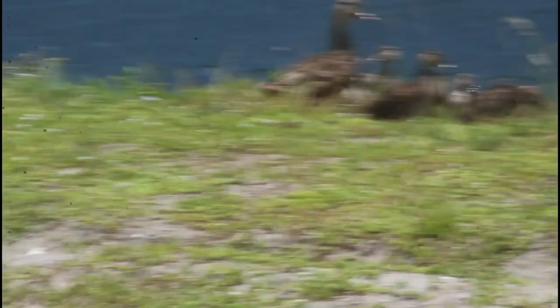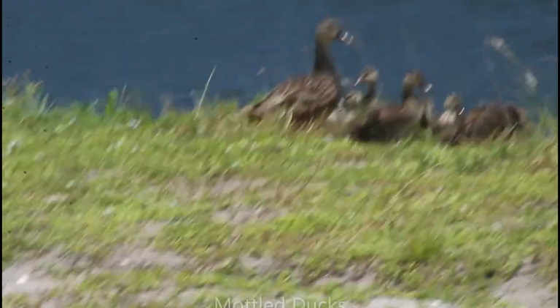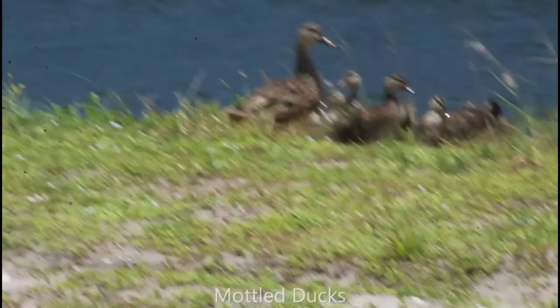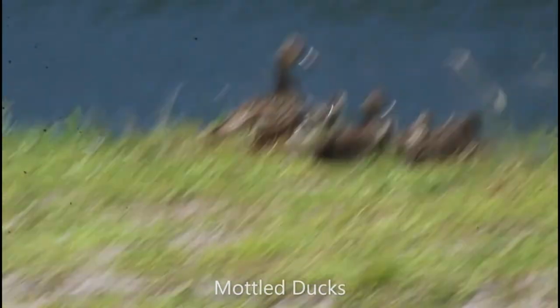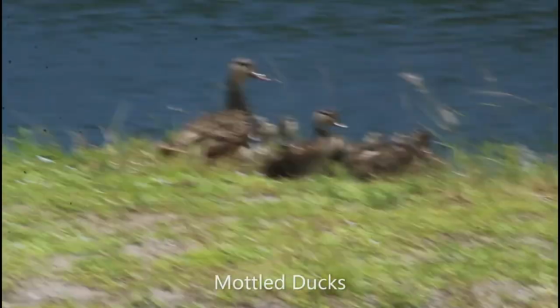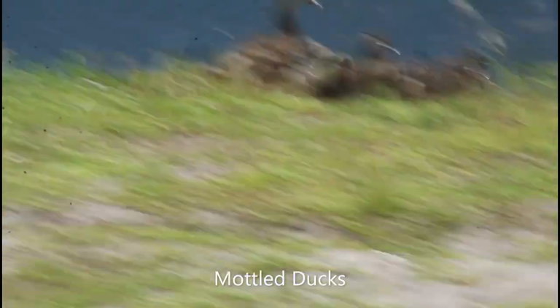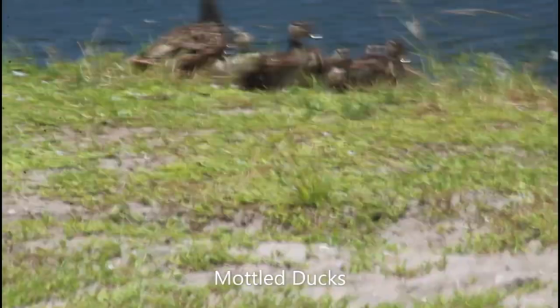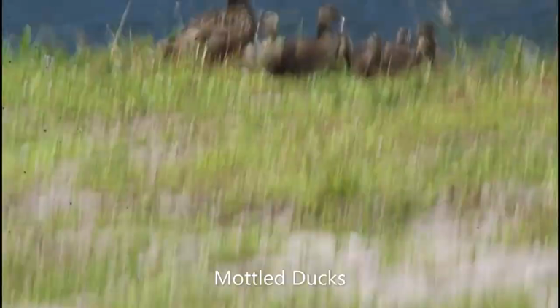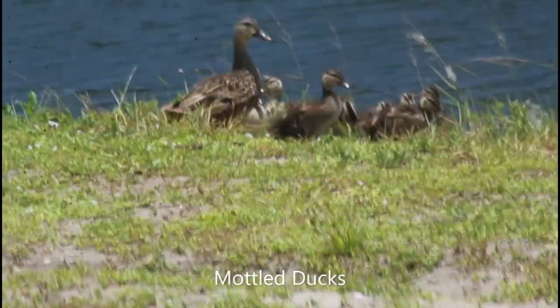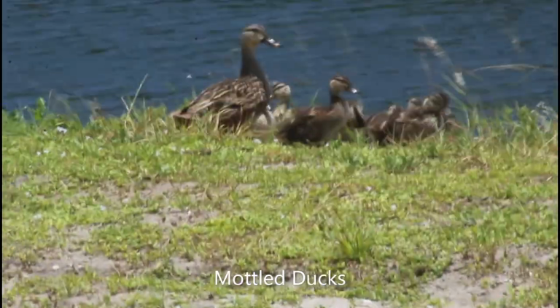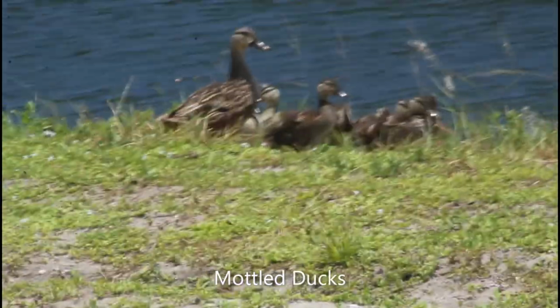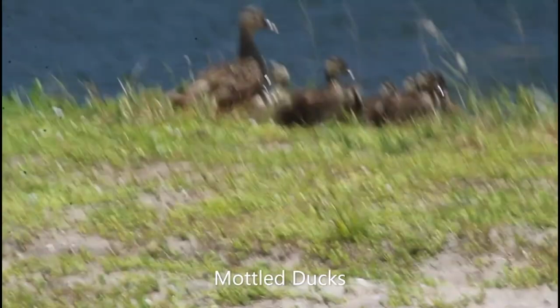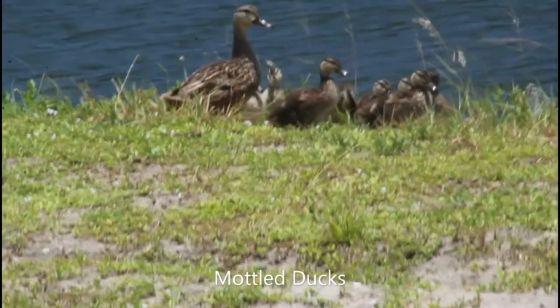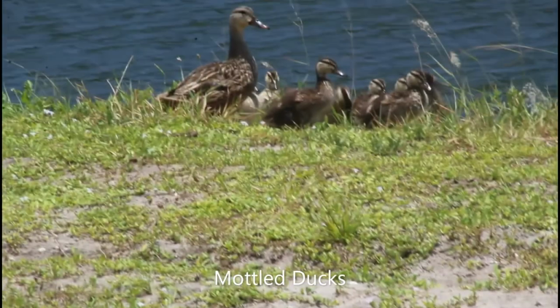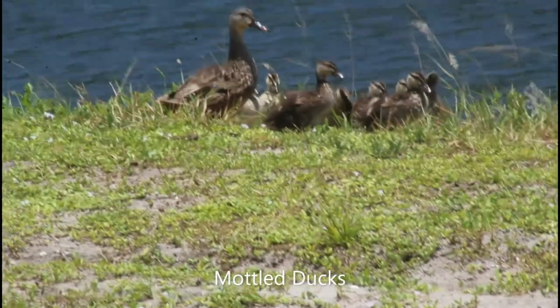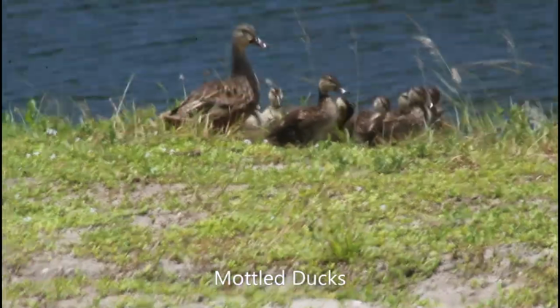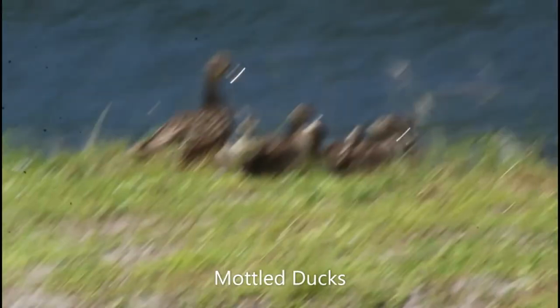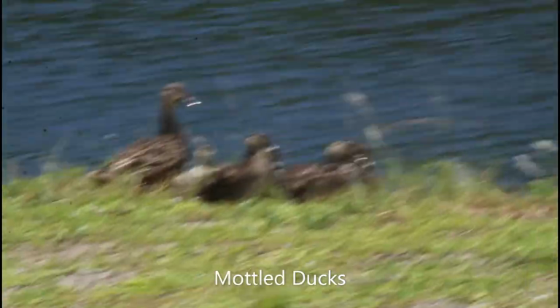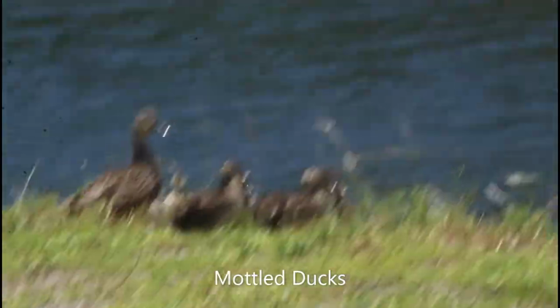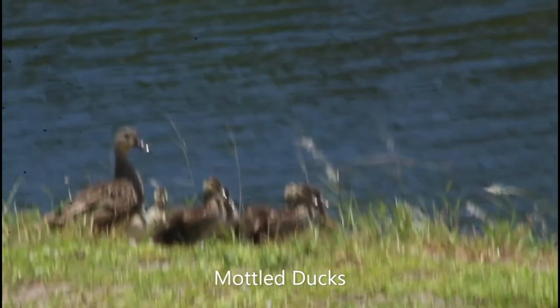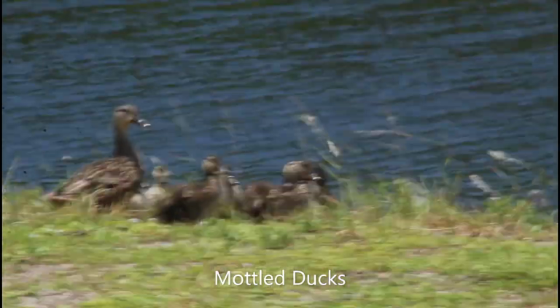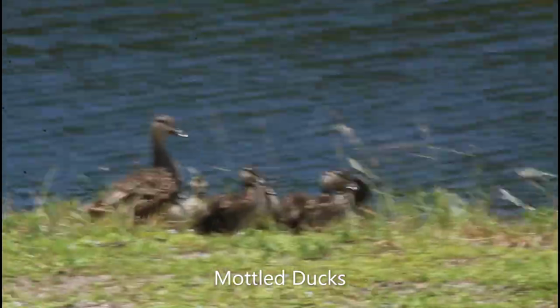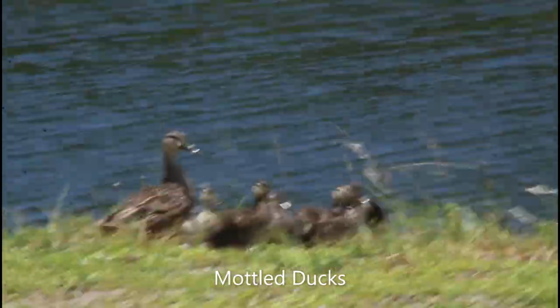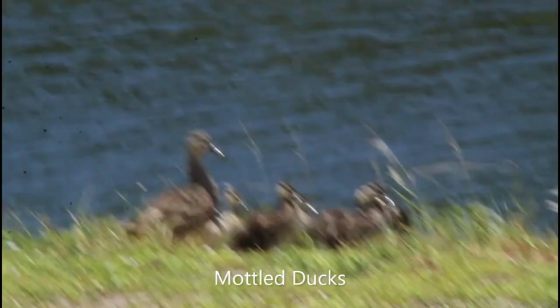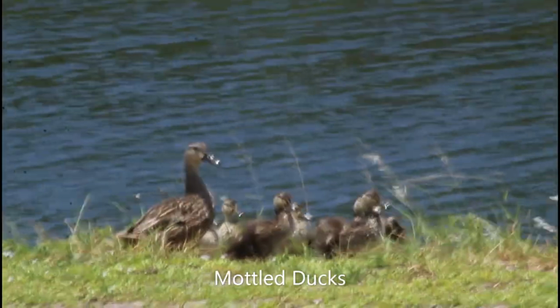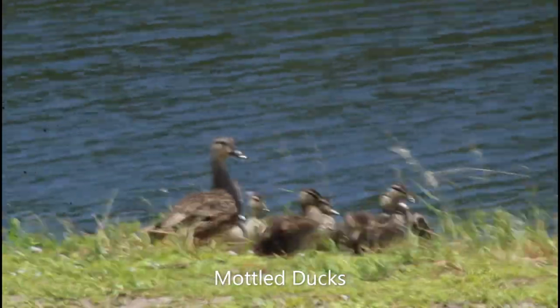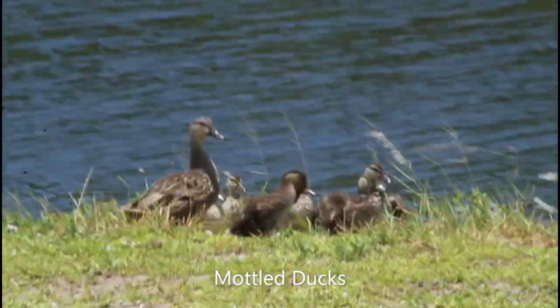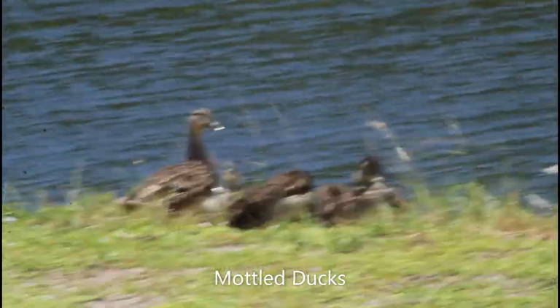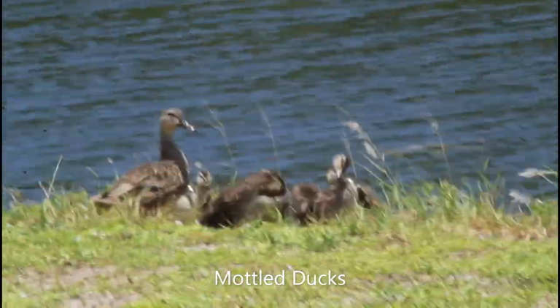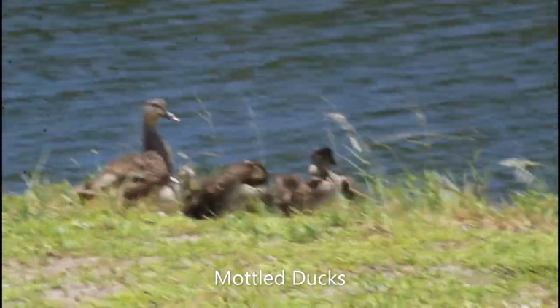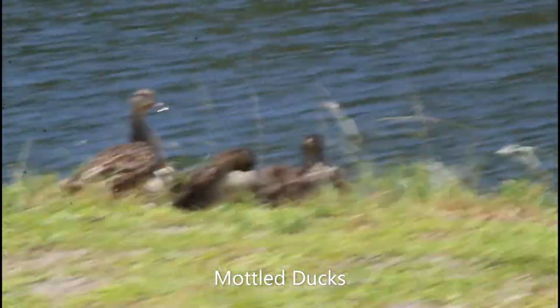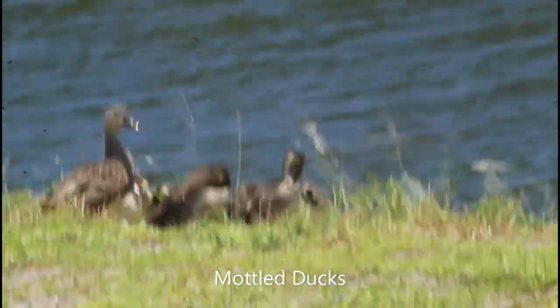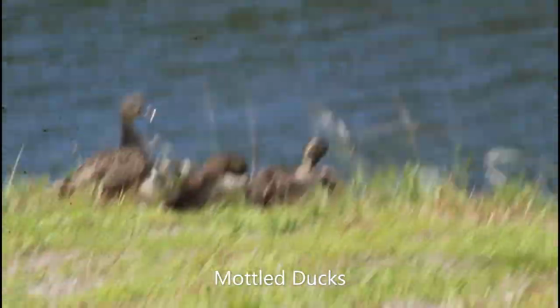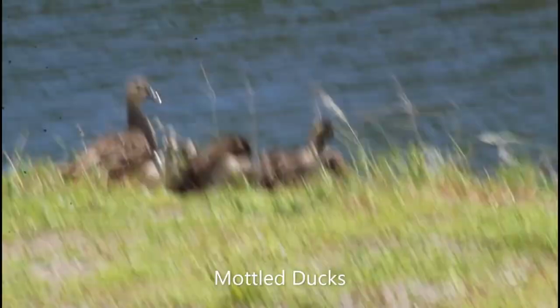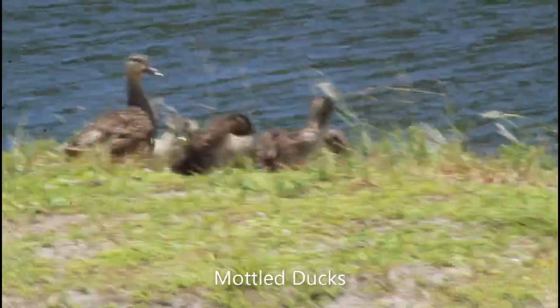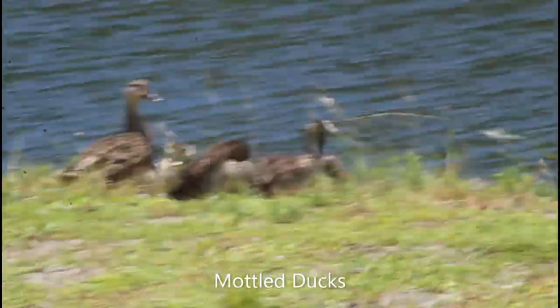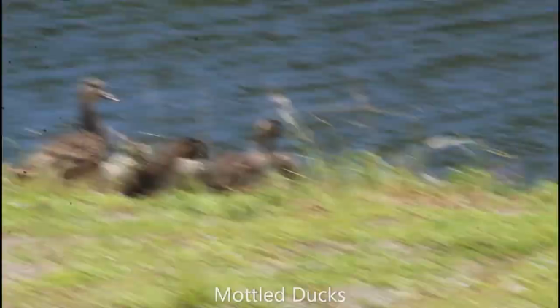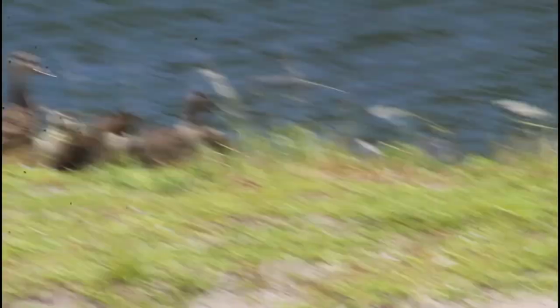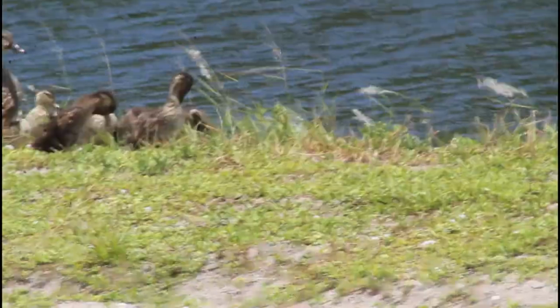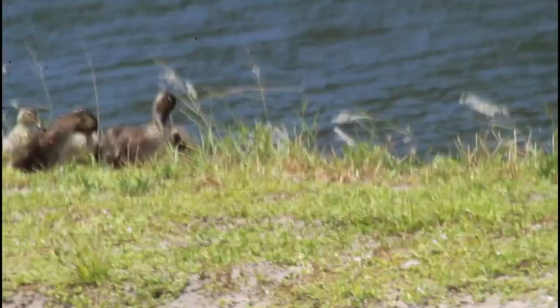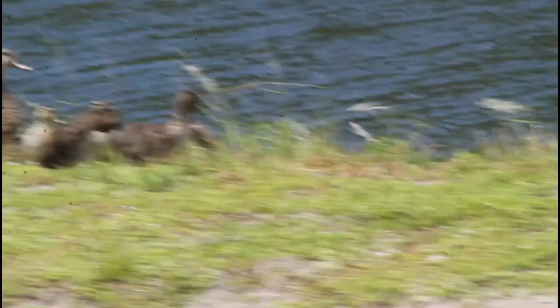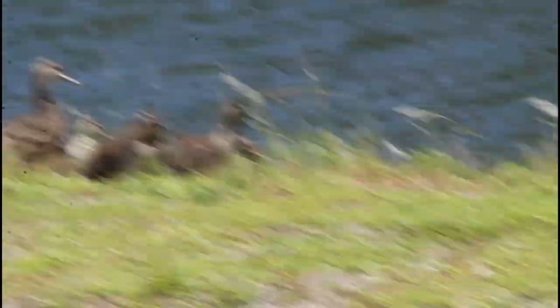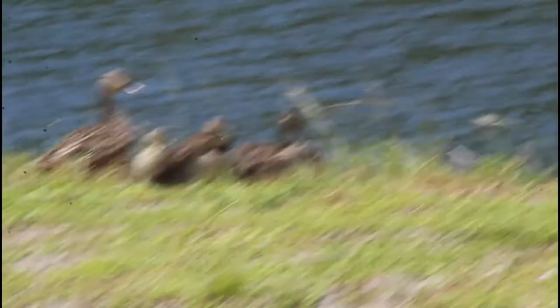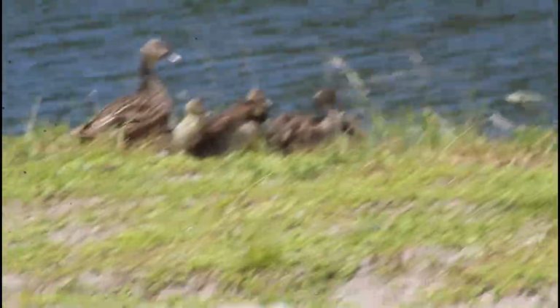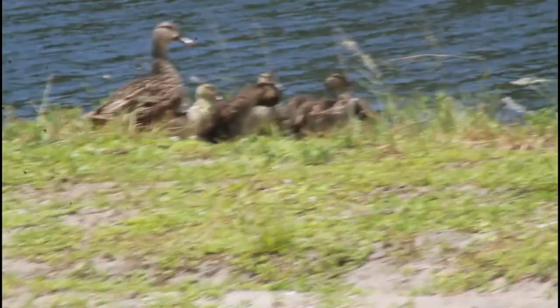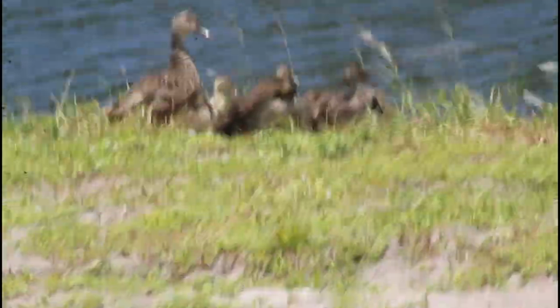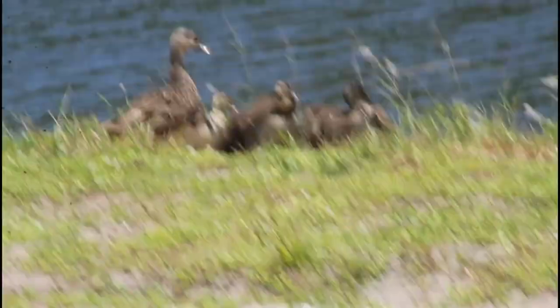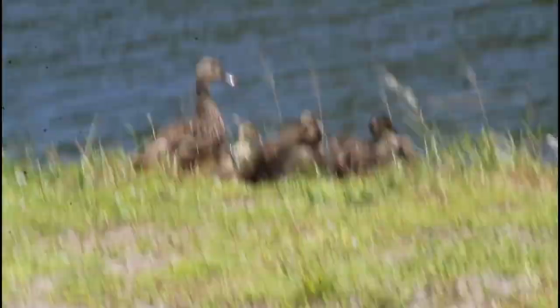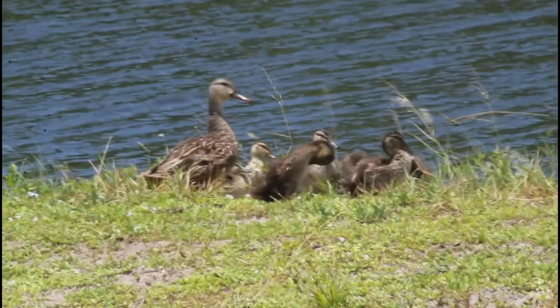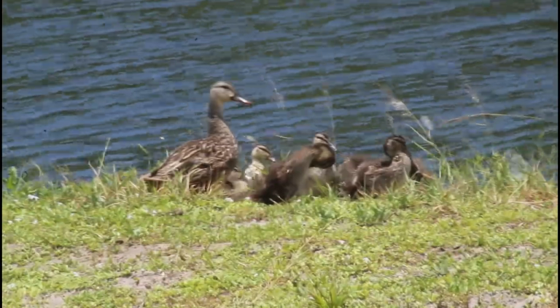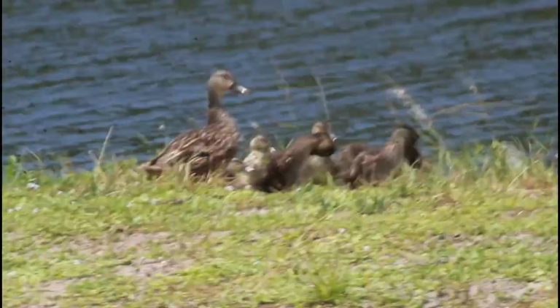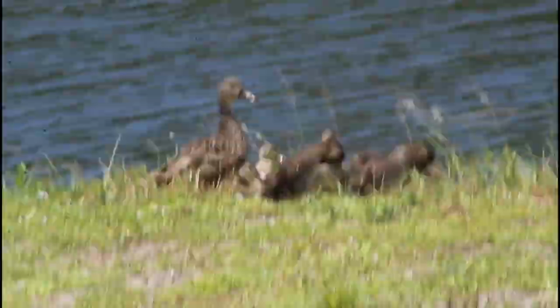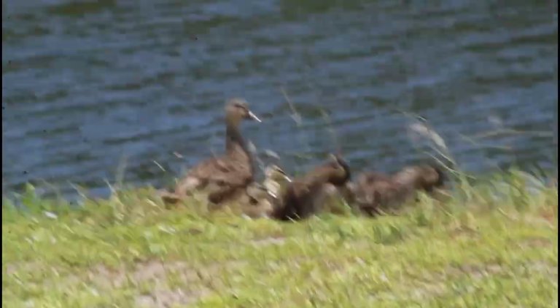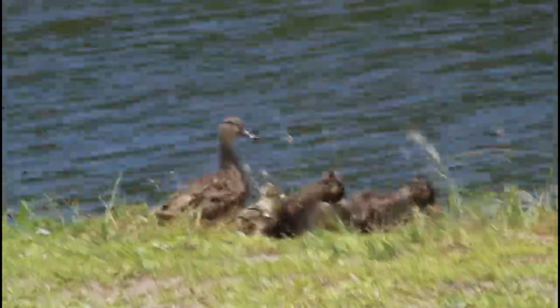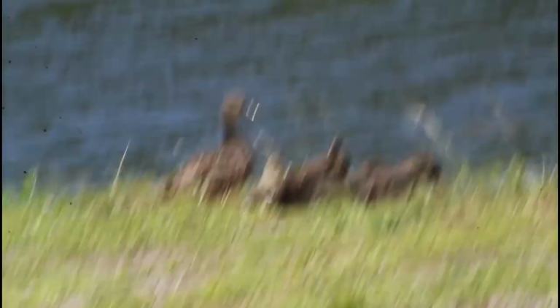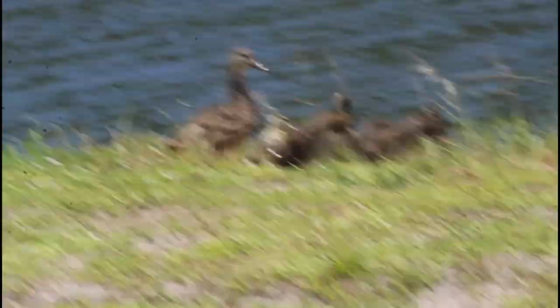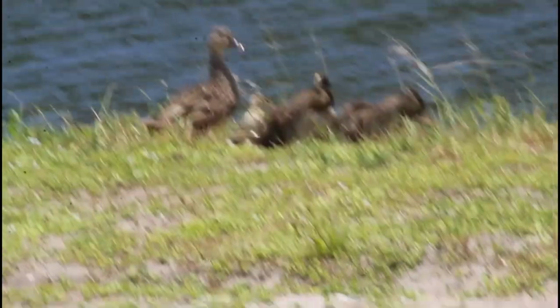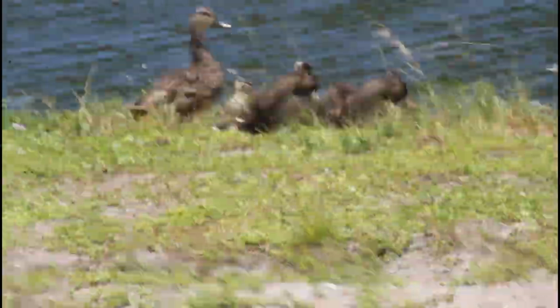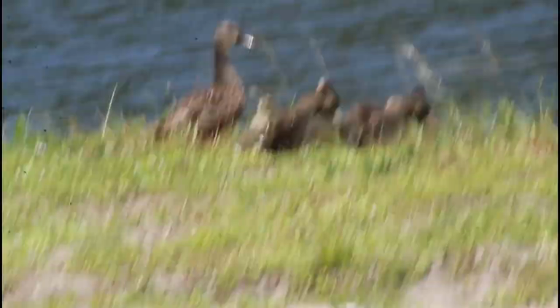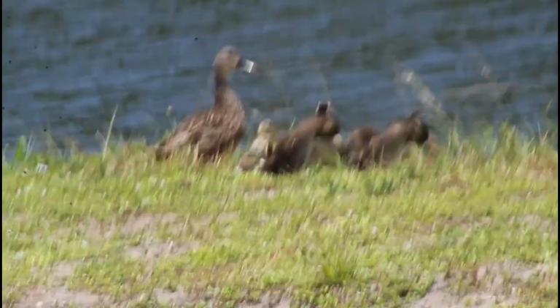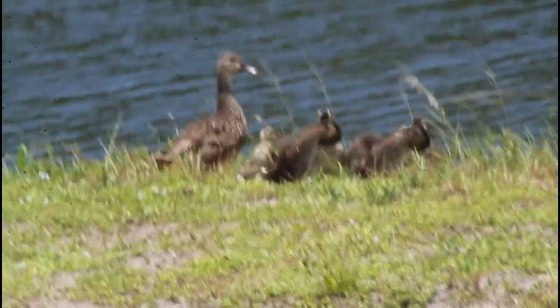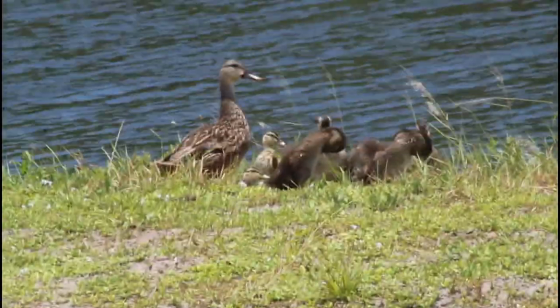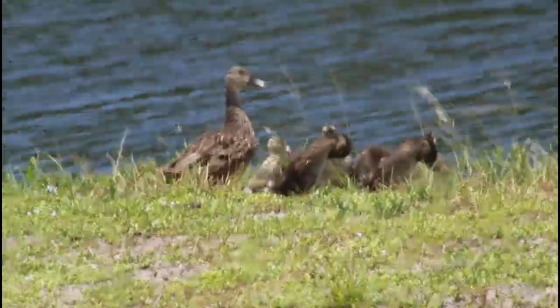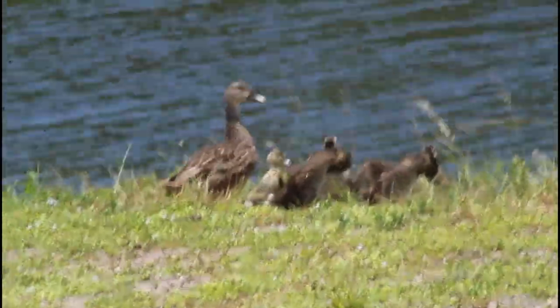This is the first time I've ever seen a model duck have so many babies — cute little babies.